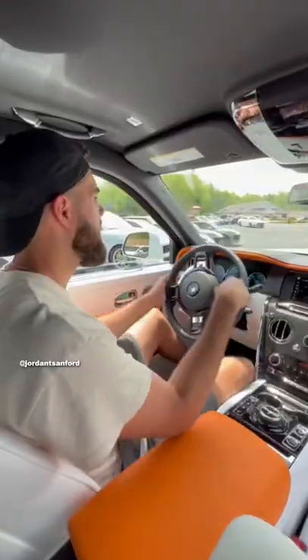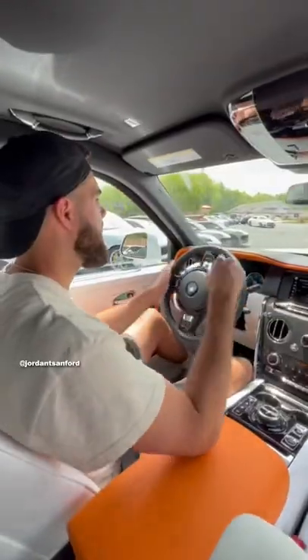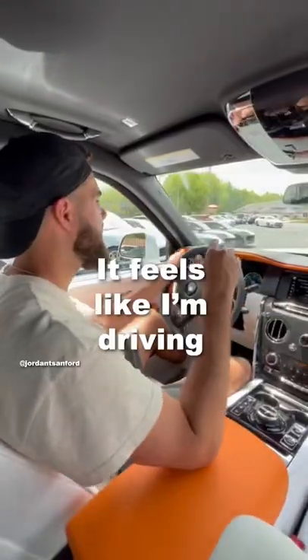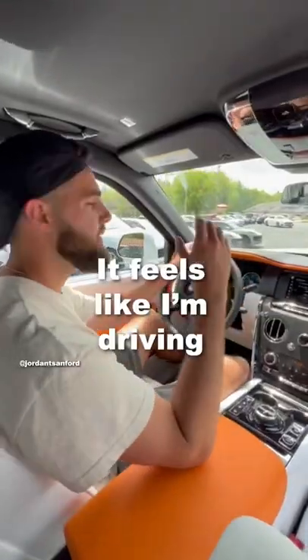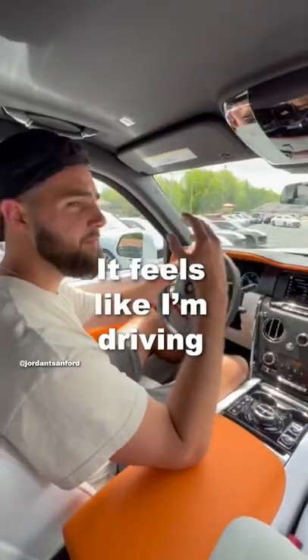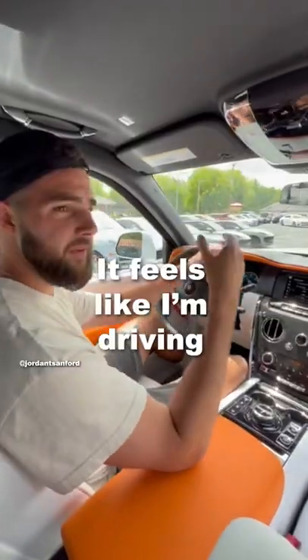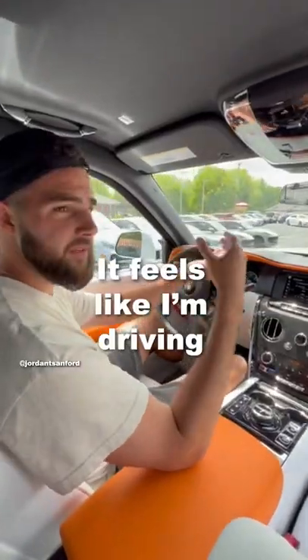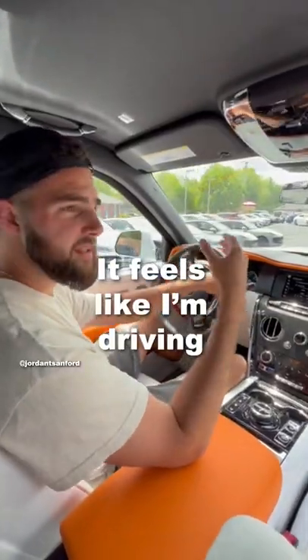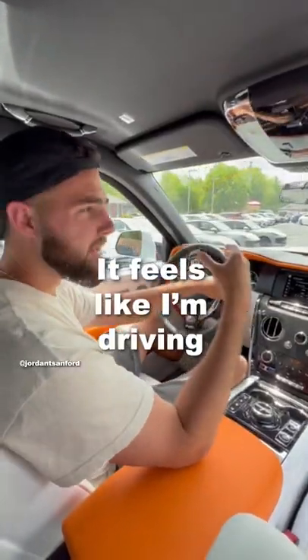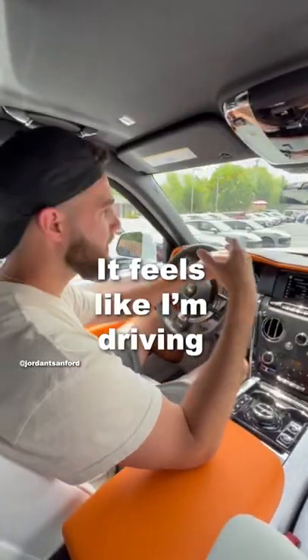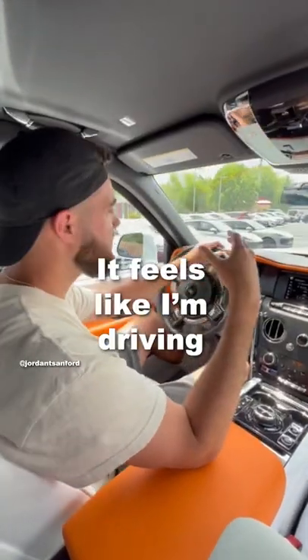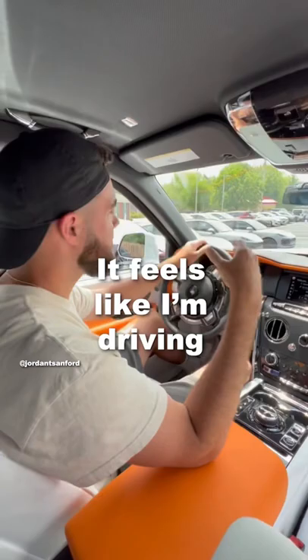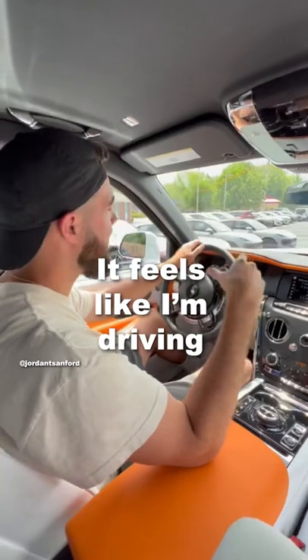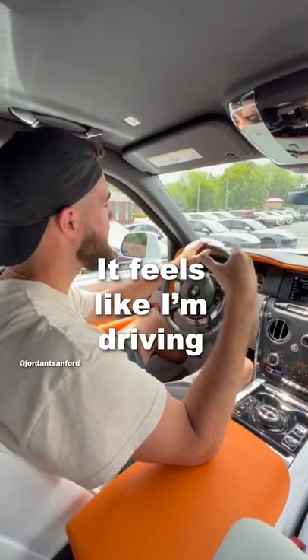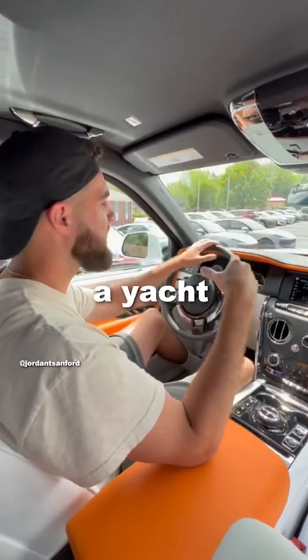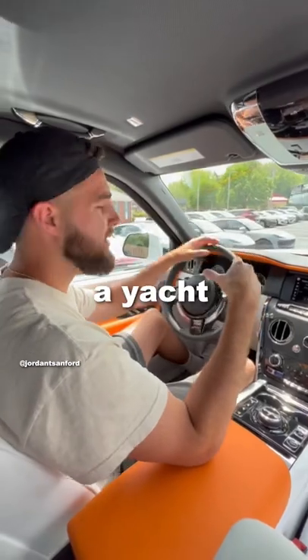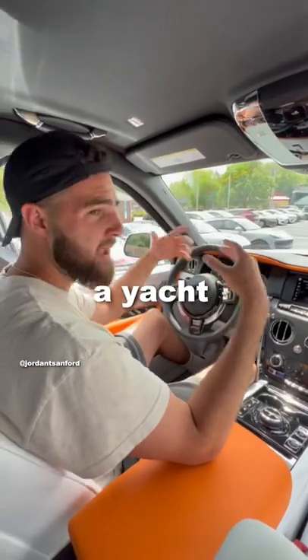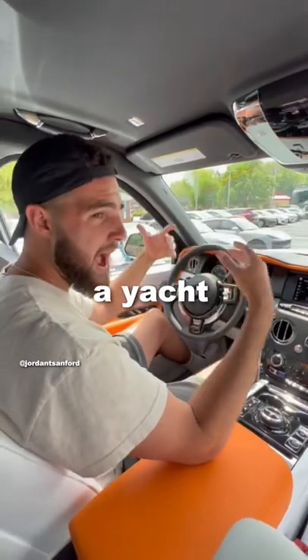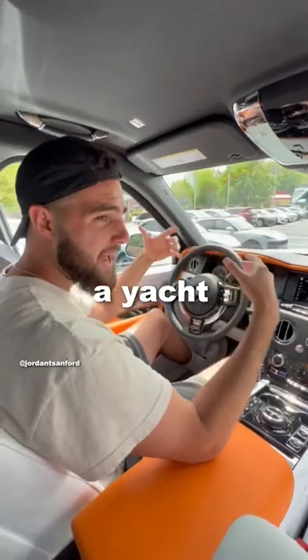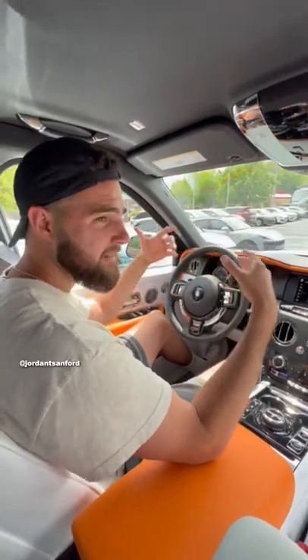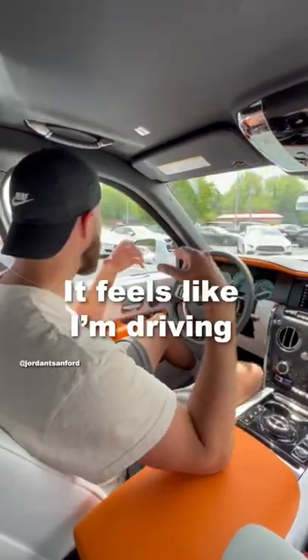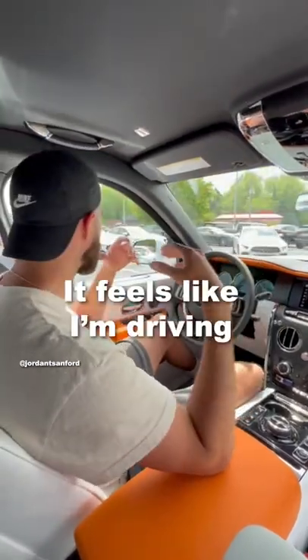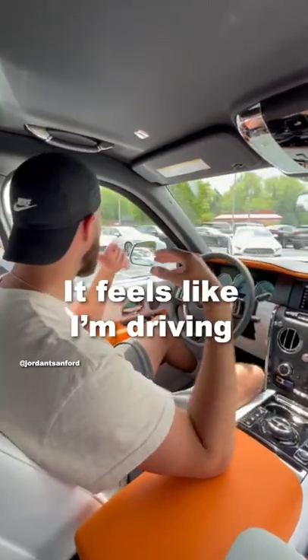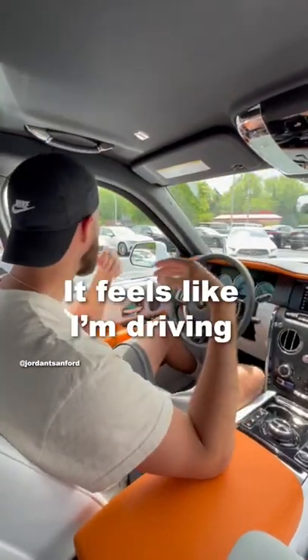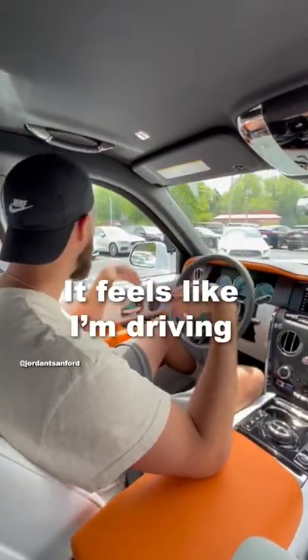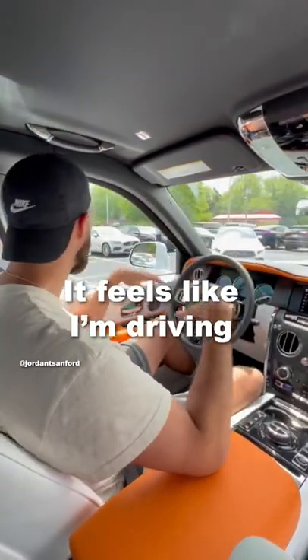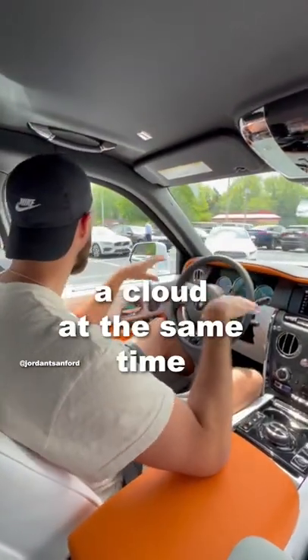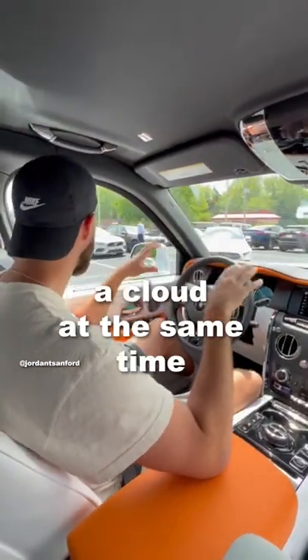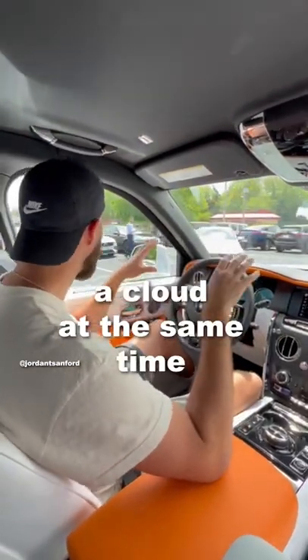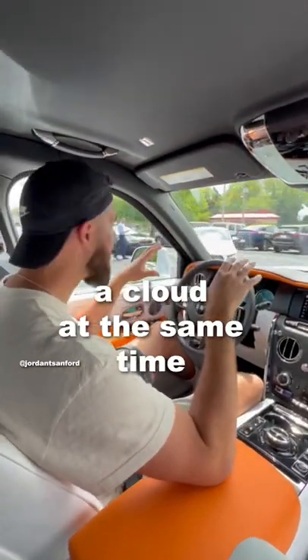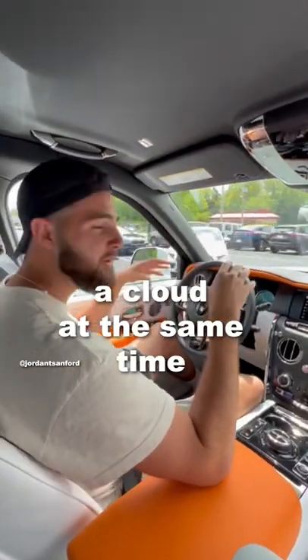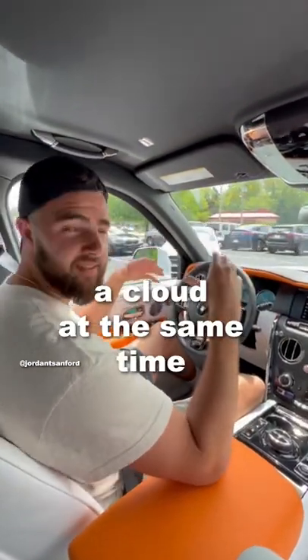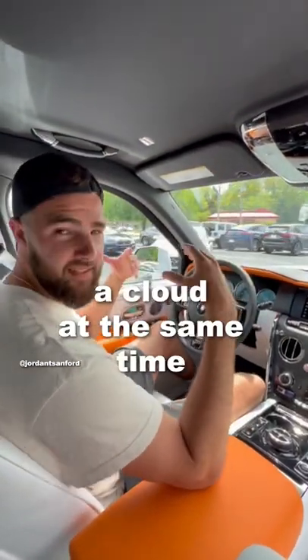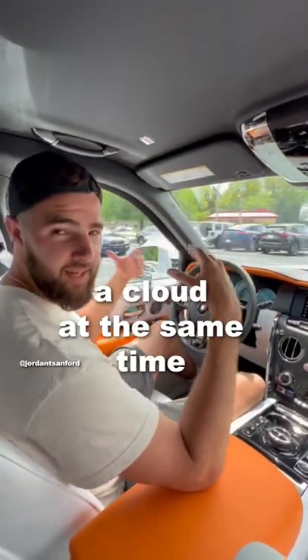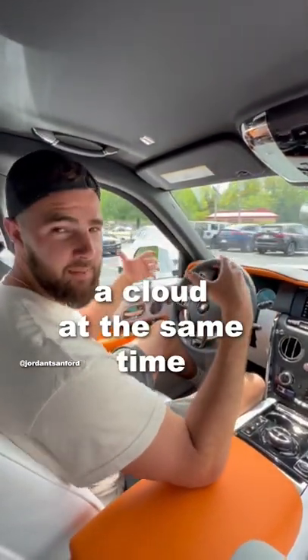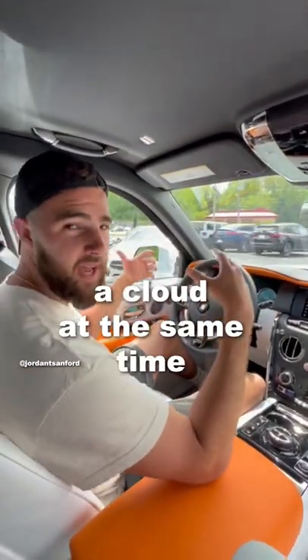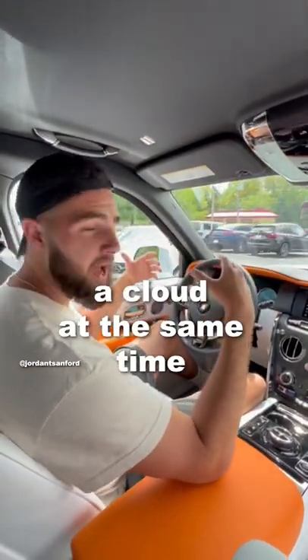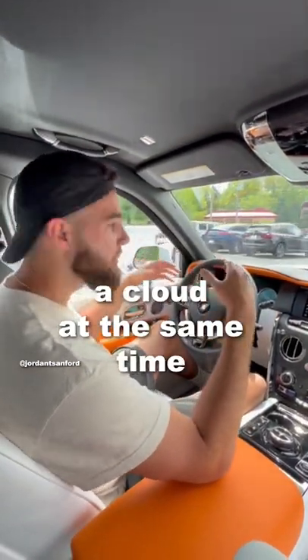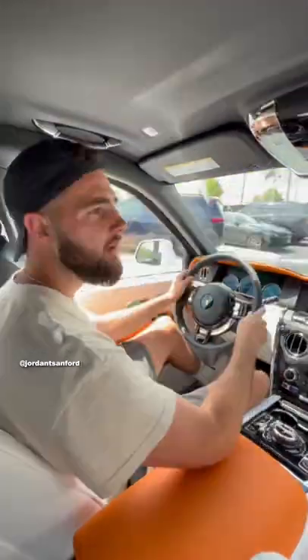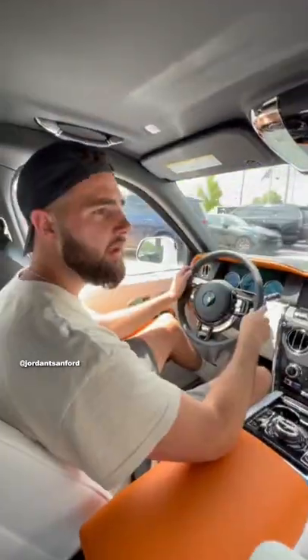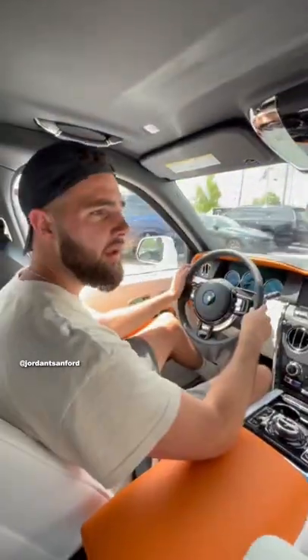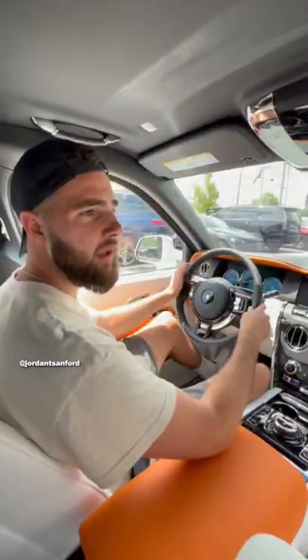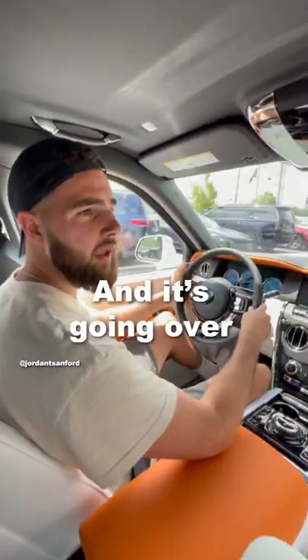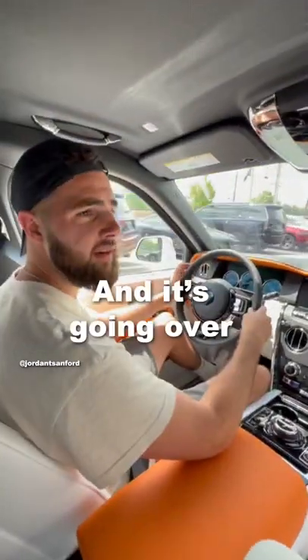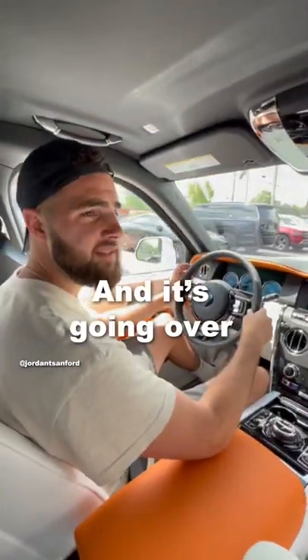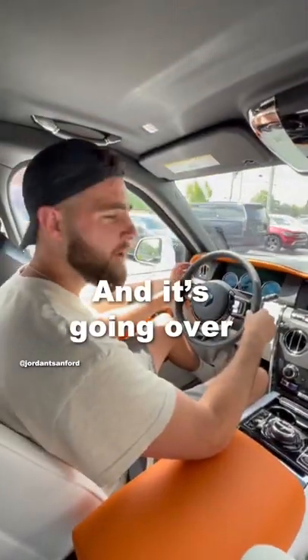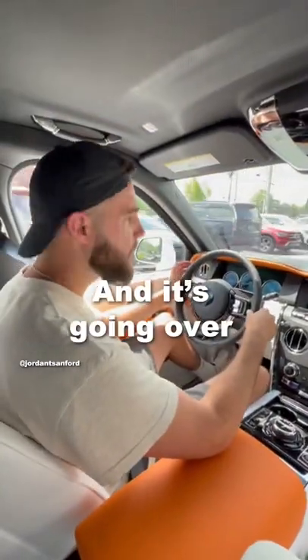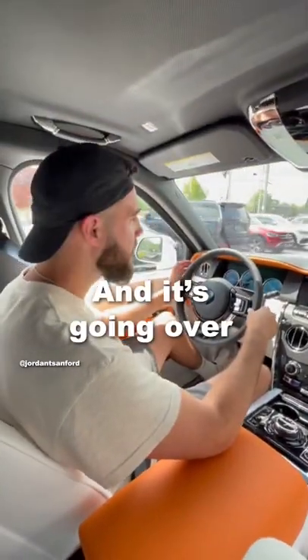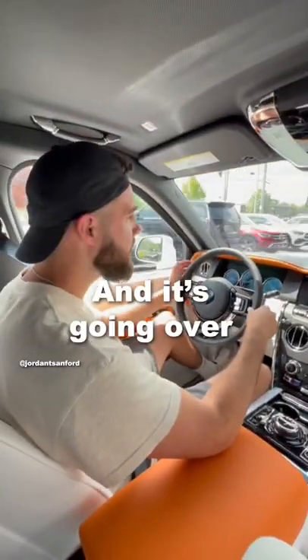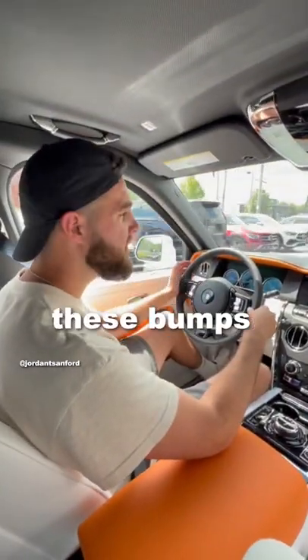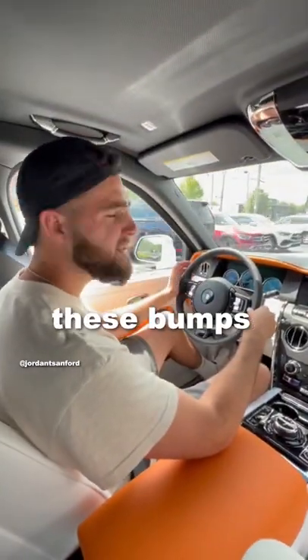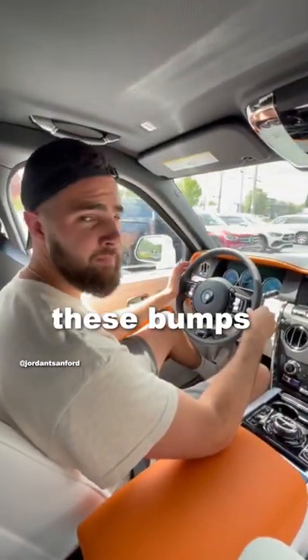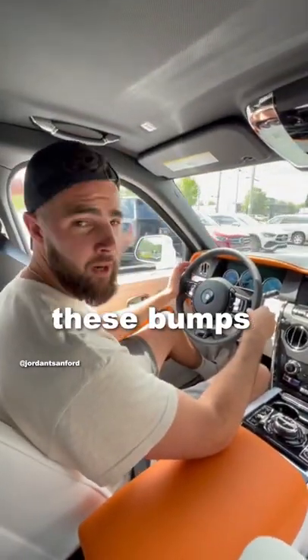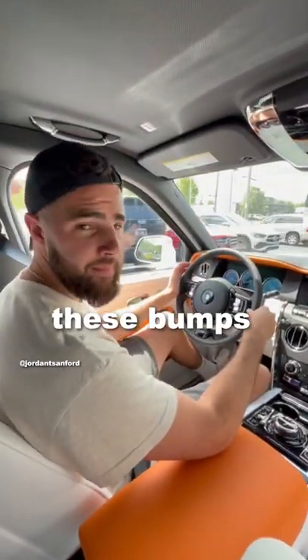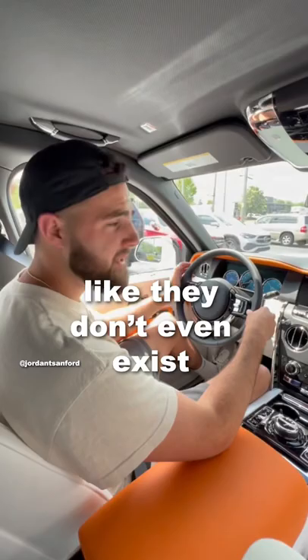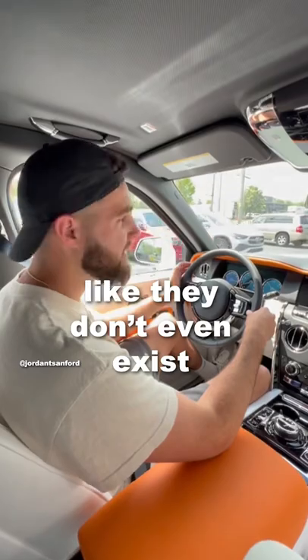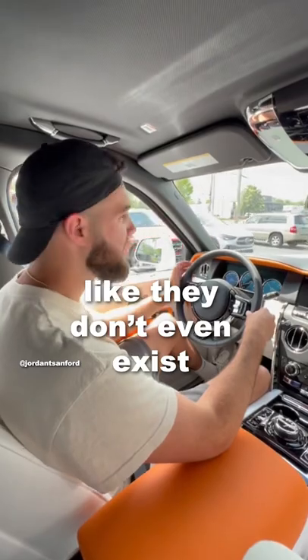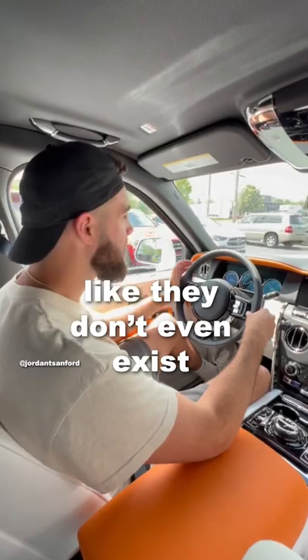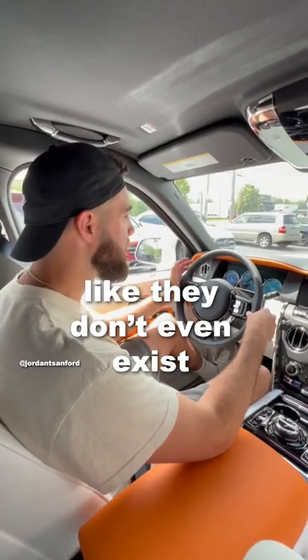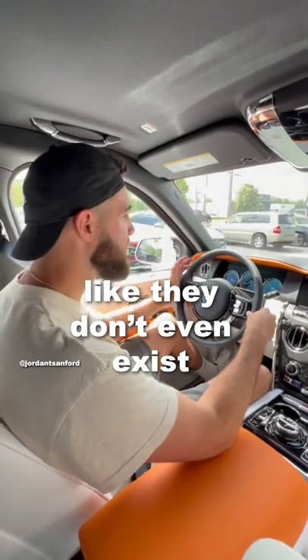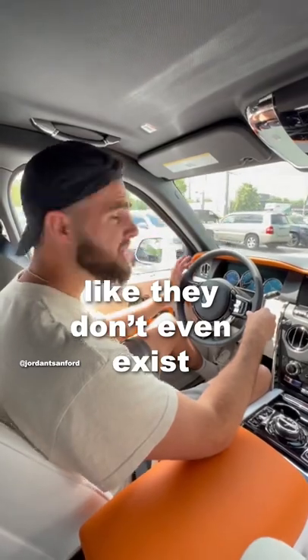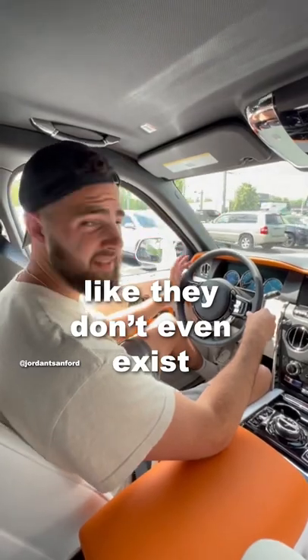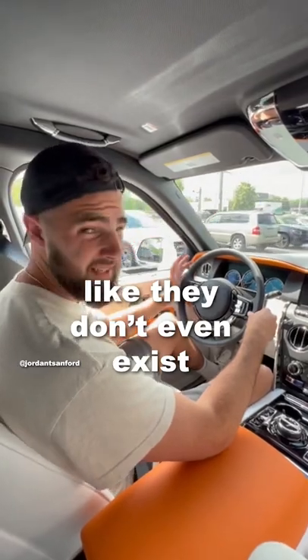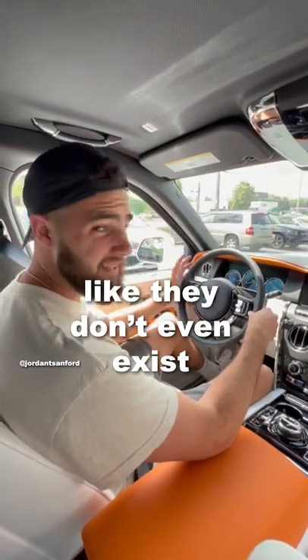It feels like I'm driving a yacht. It feels like I'm driving a cloud at the same time. And it's going over these bumps like they don't even exist.